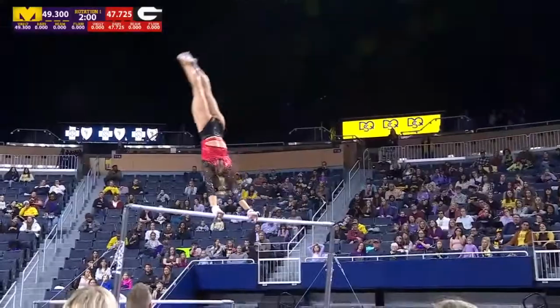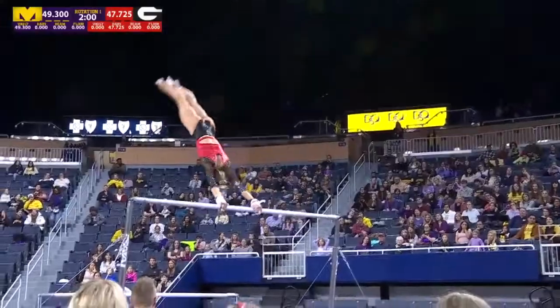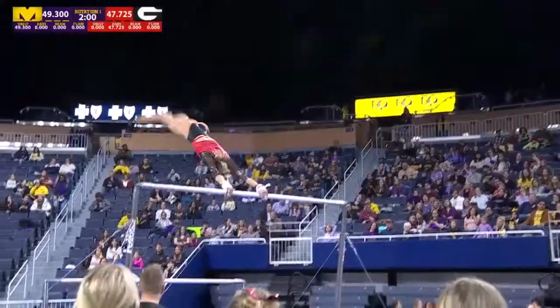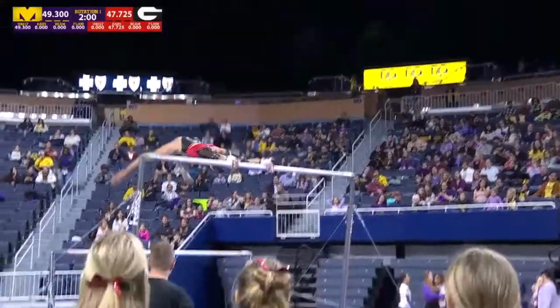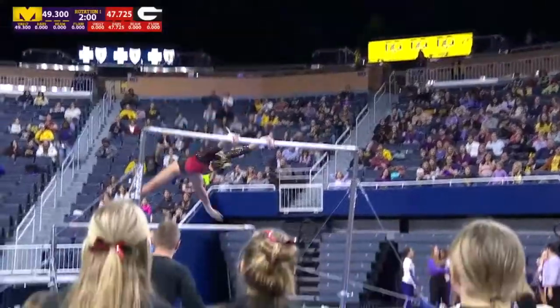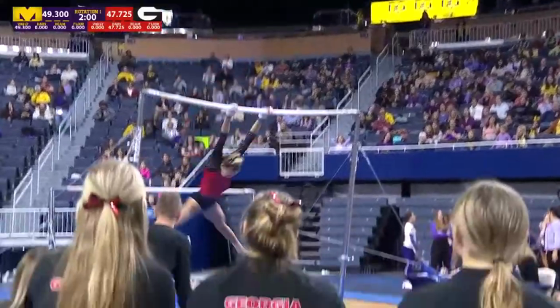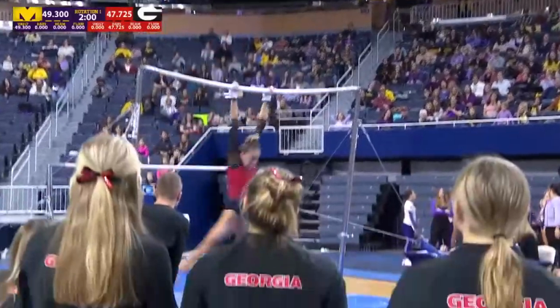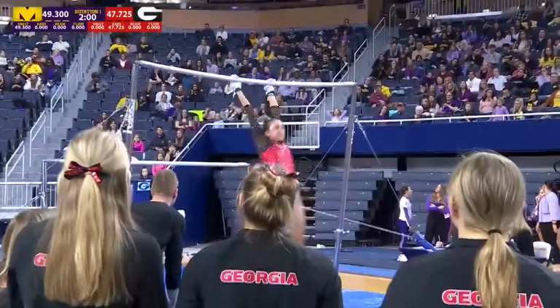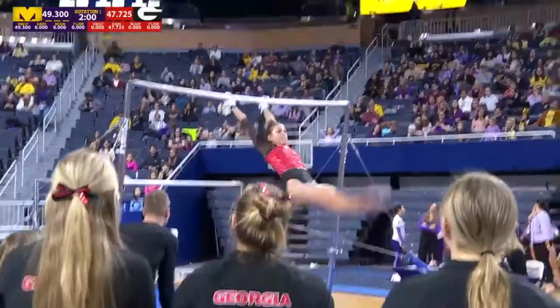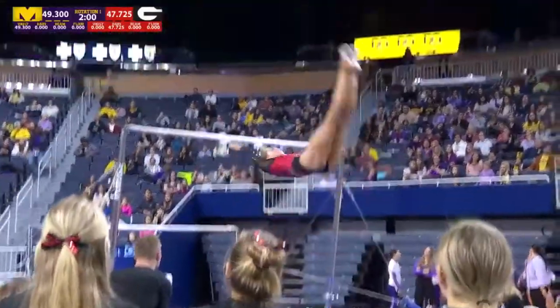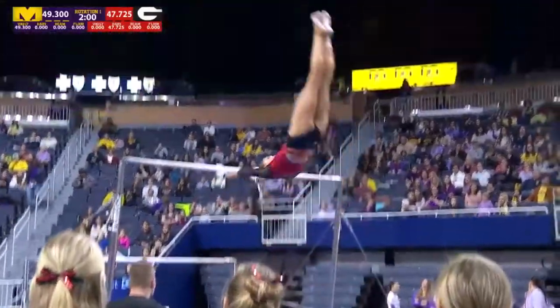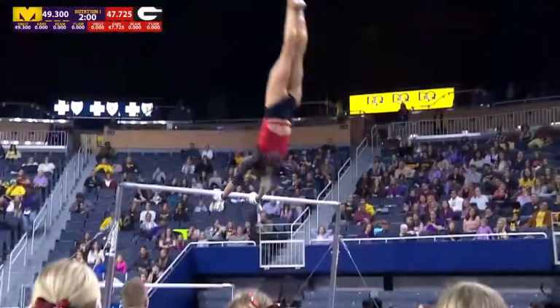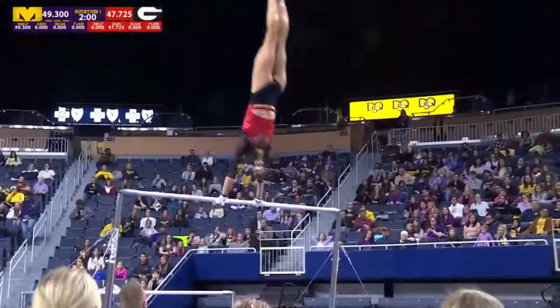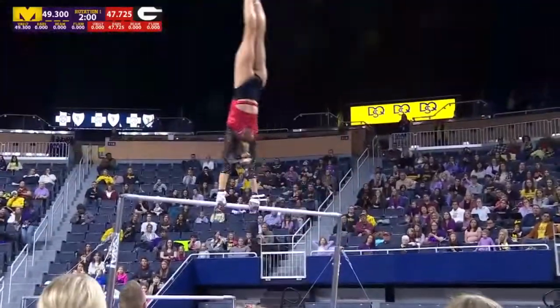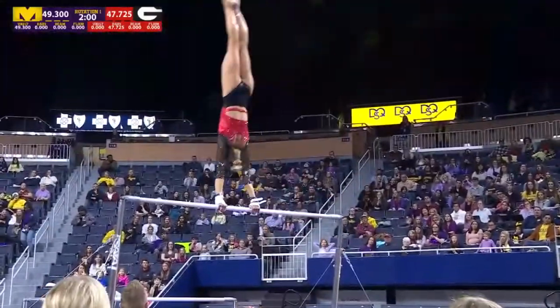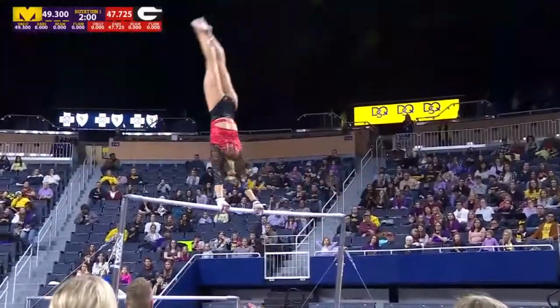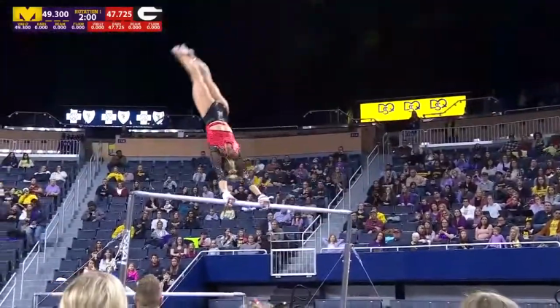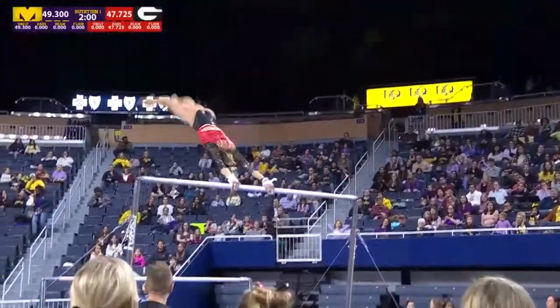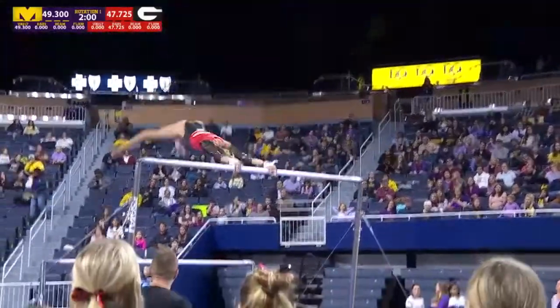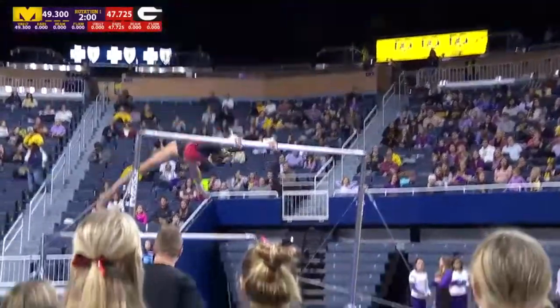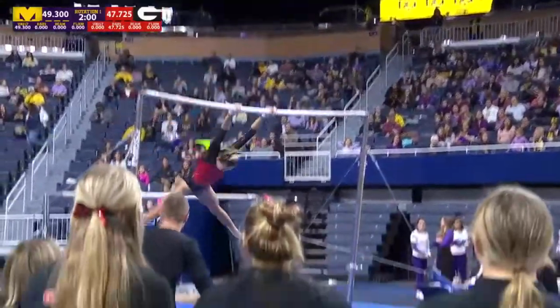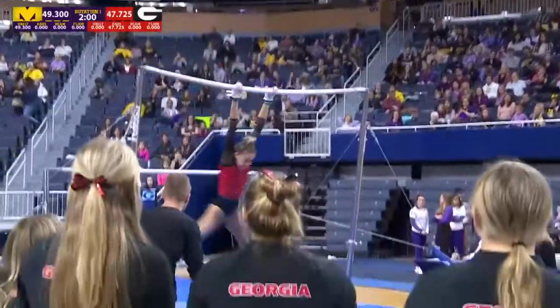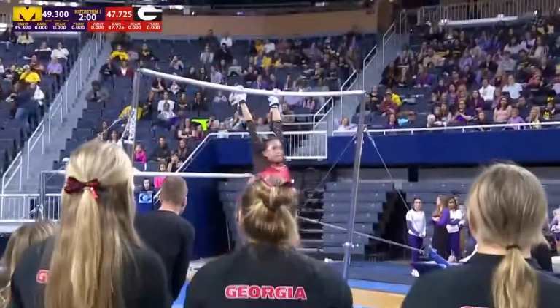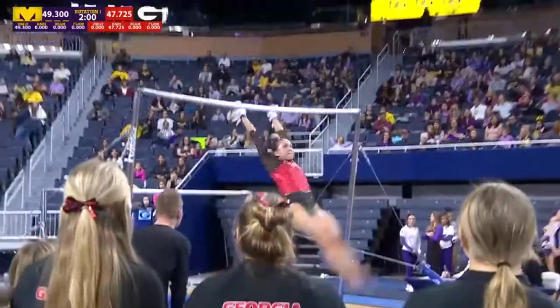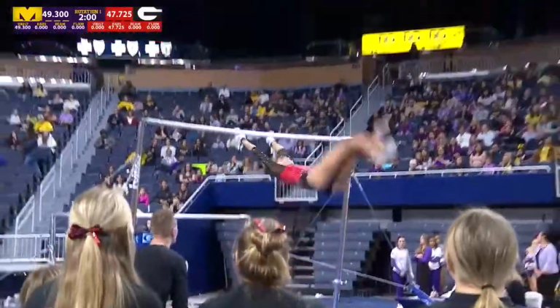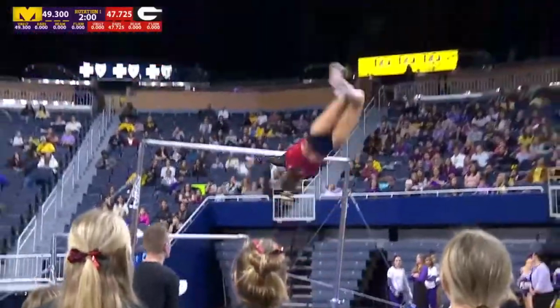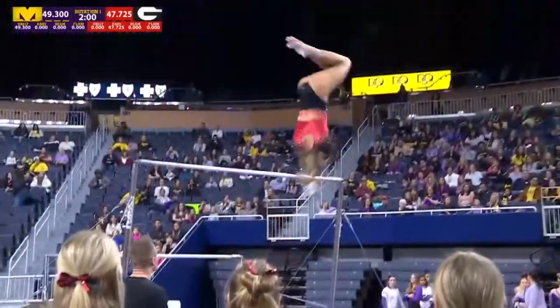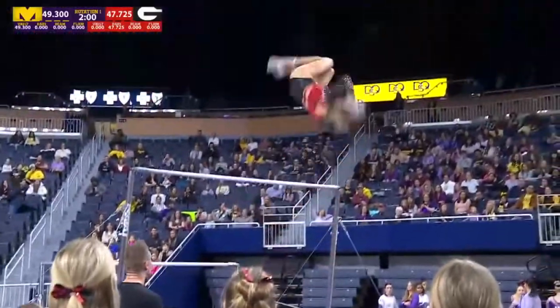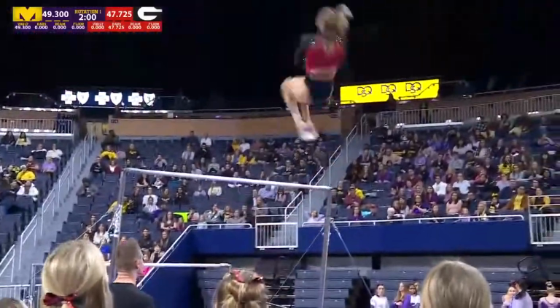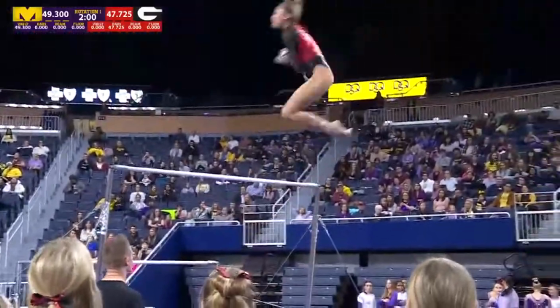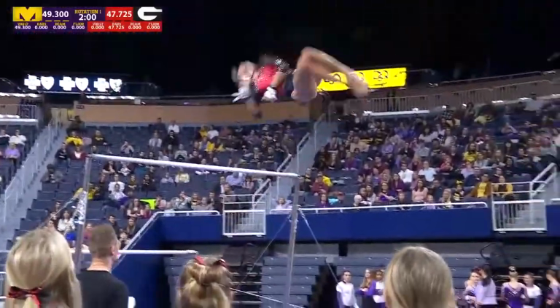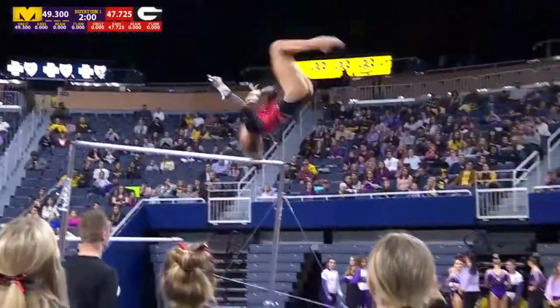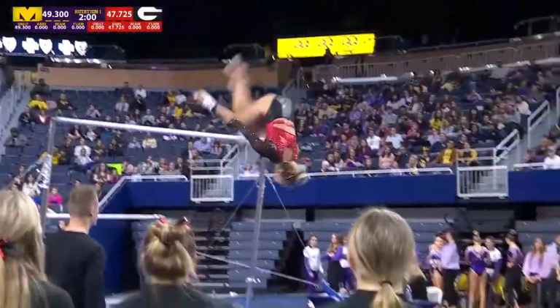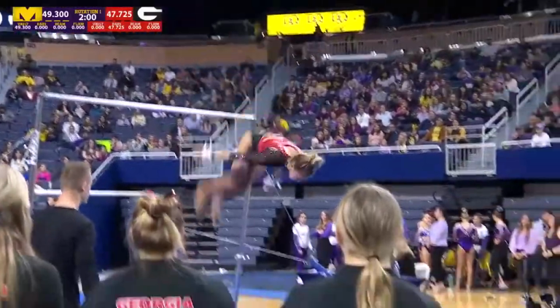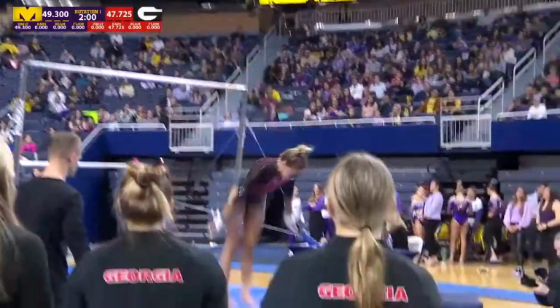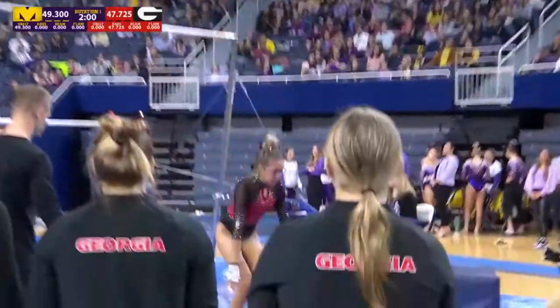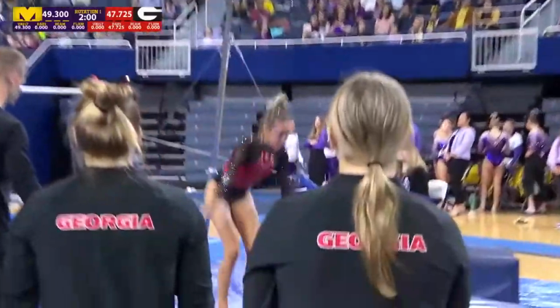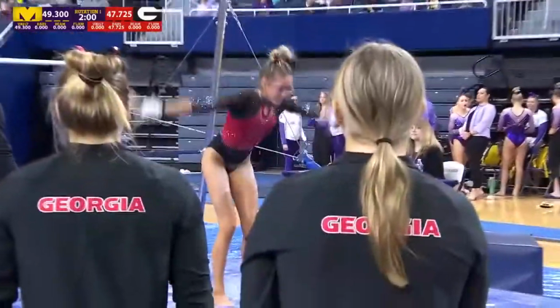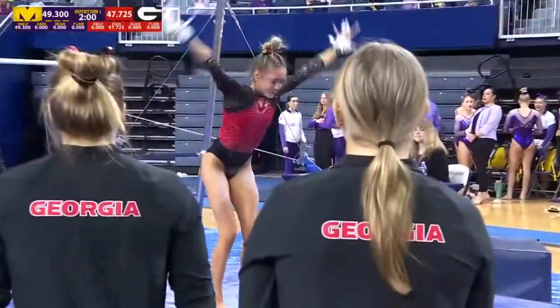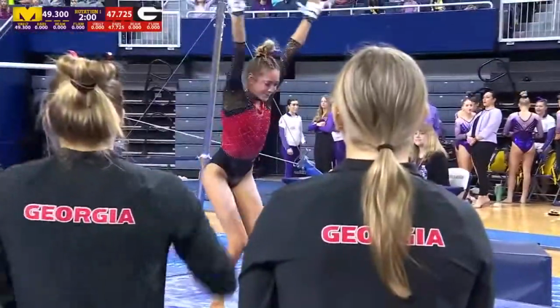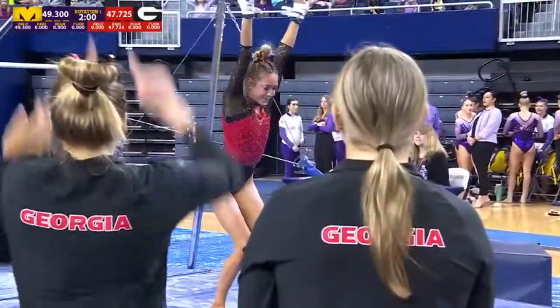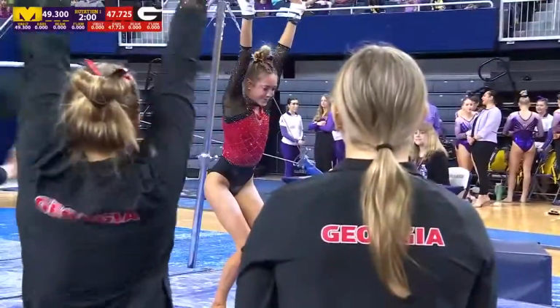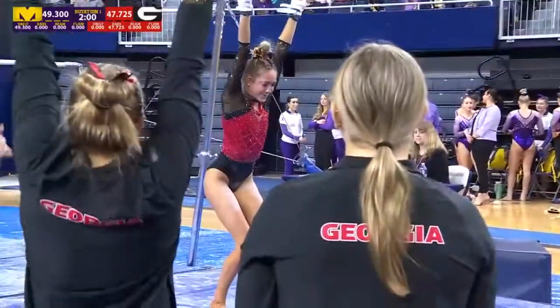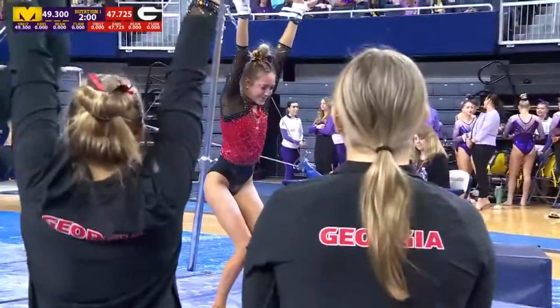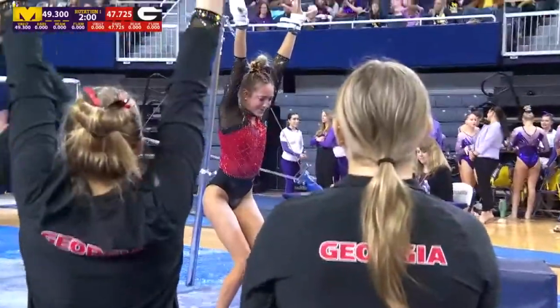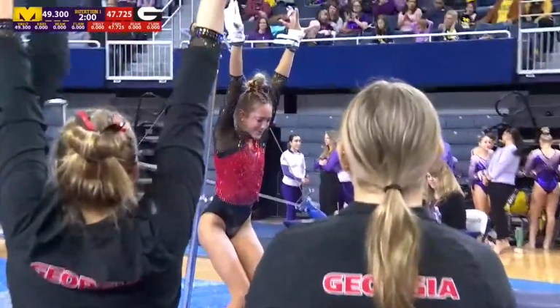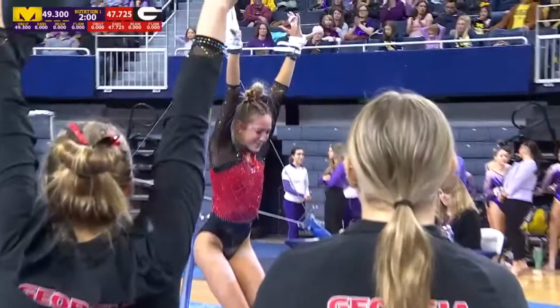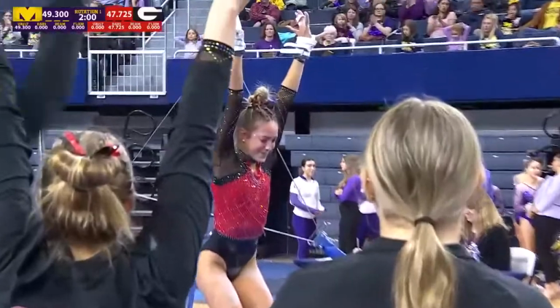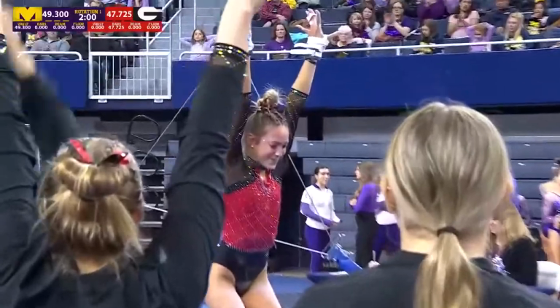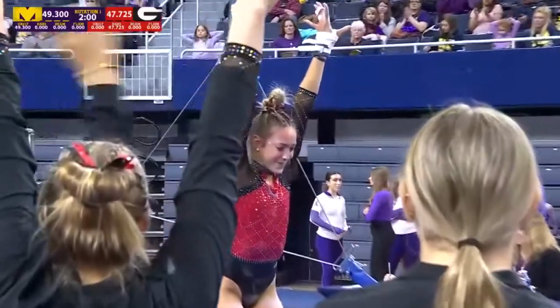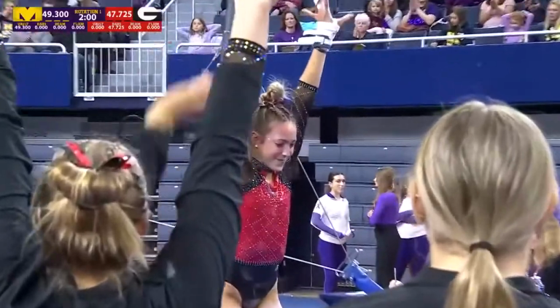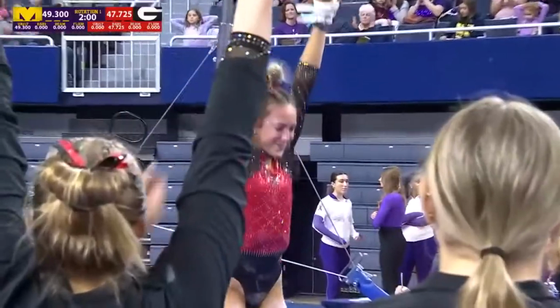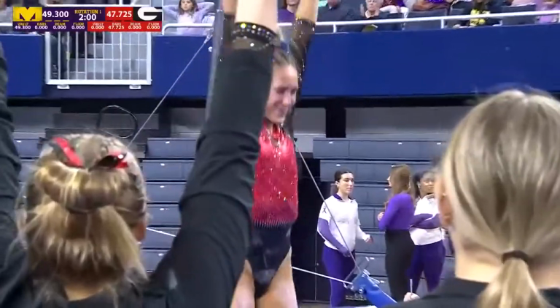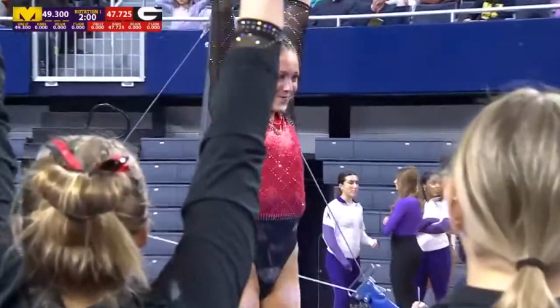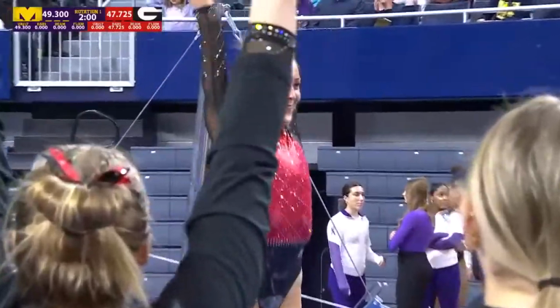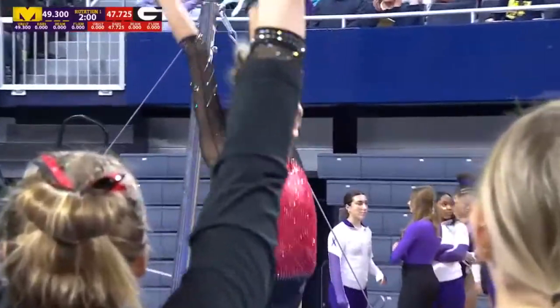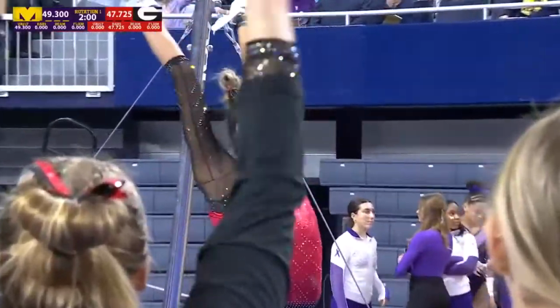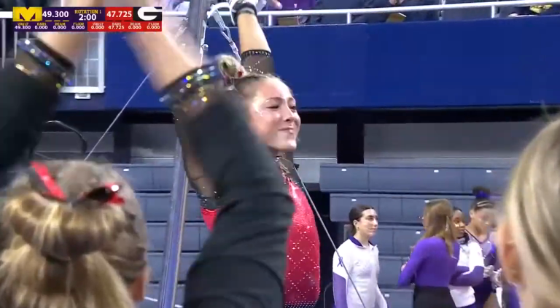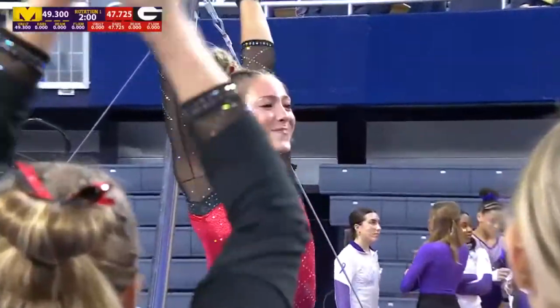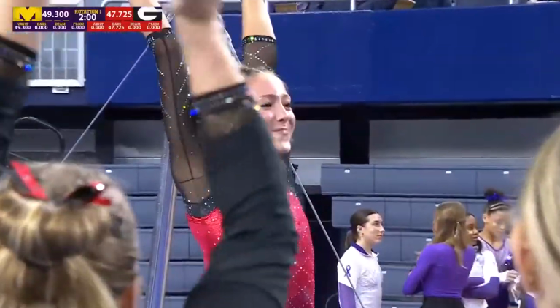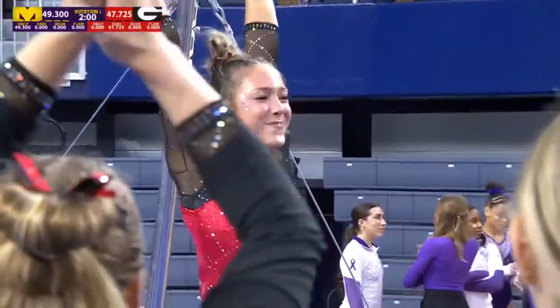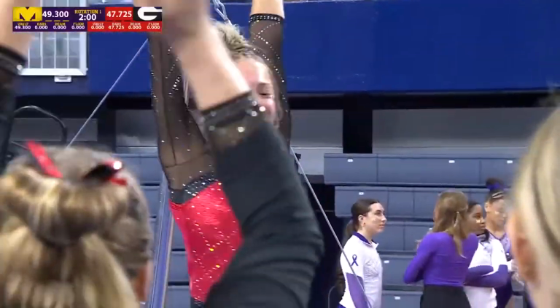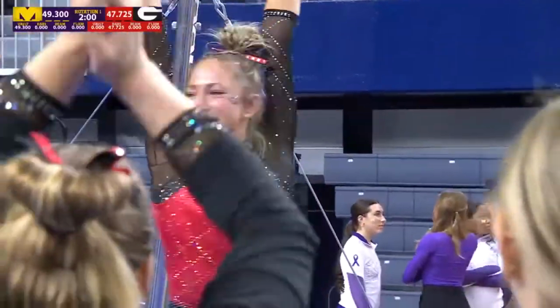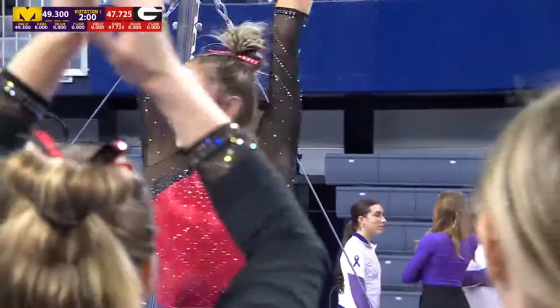And now she's going back to full twisting double back. She gets the landing. That was stunning.